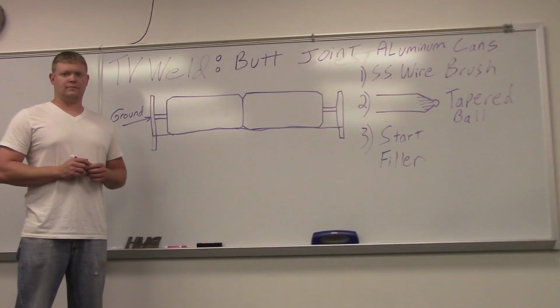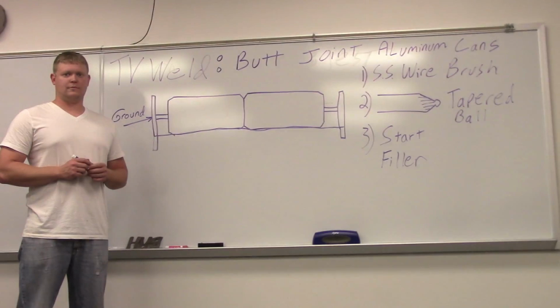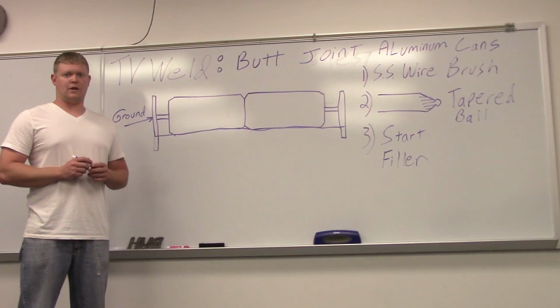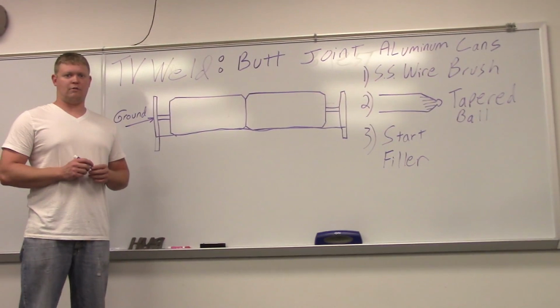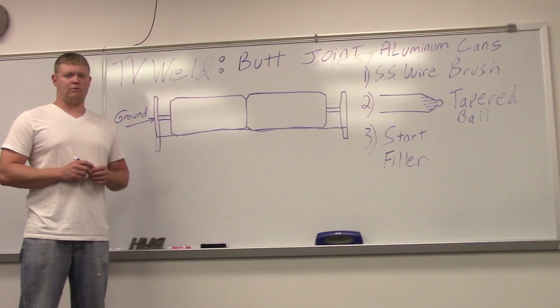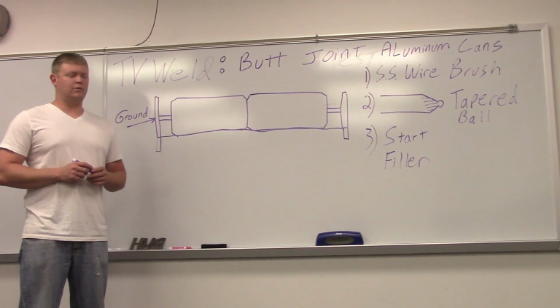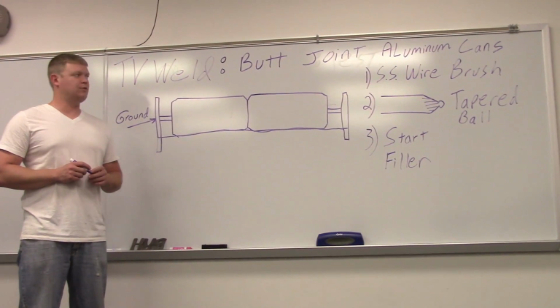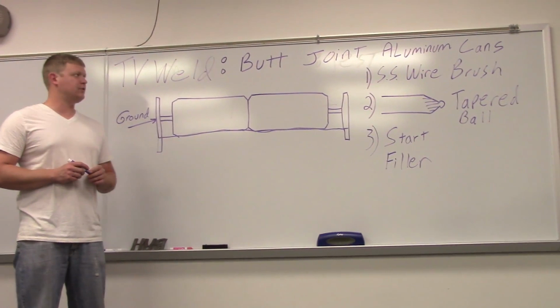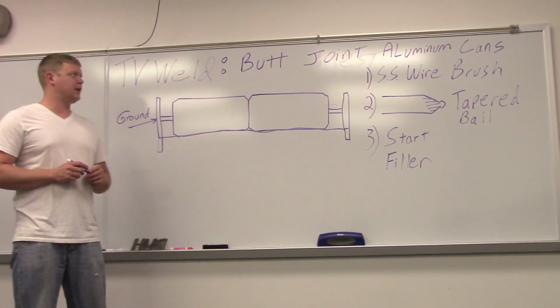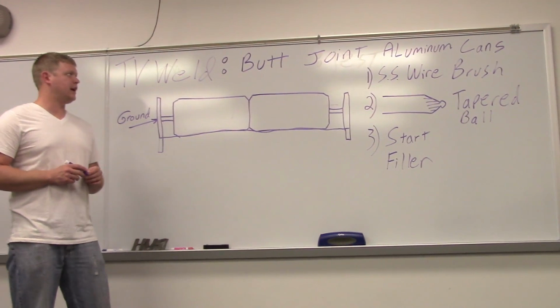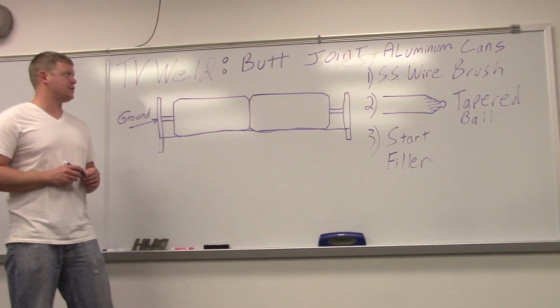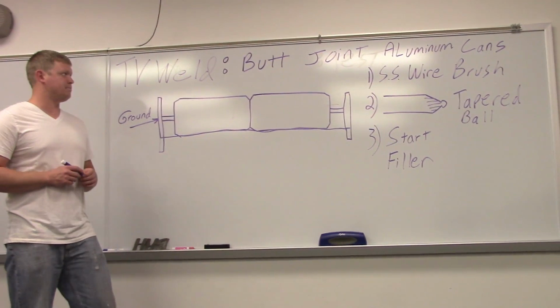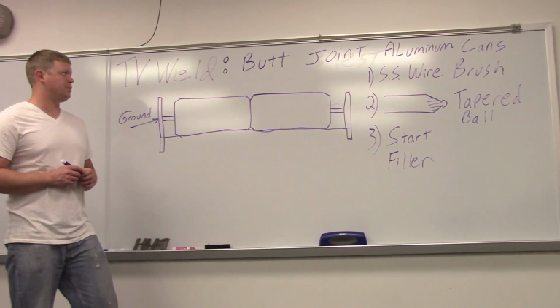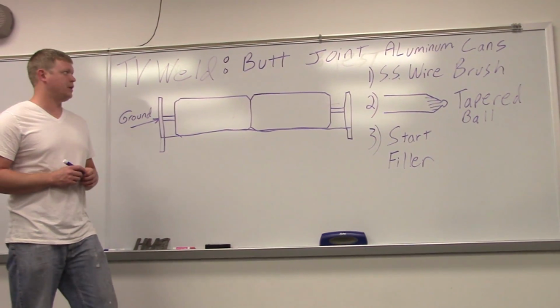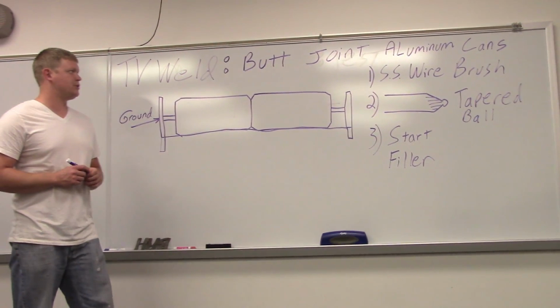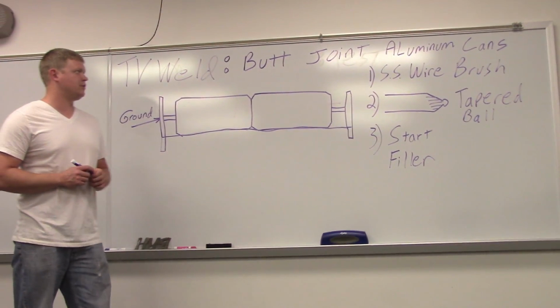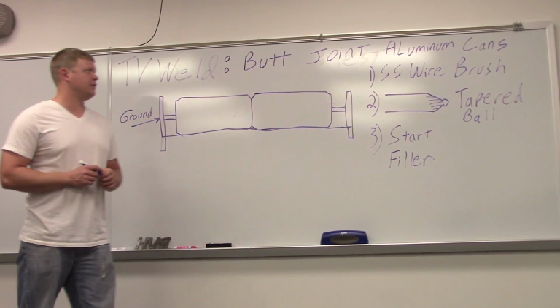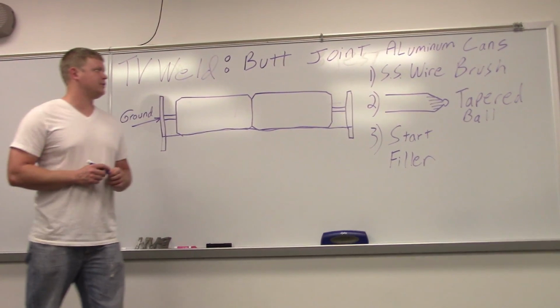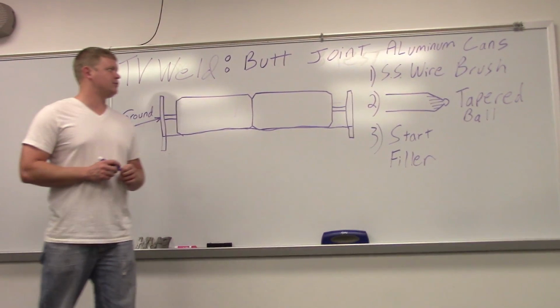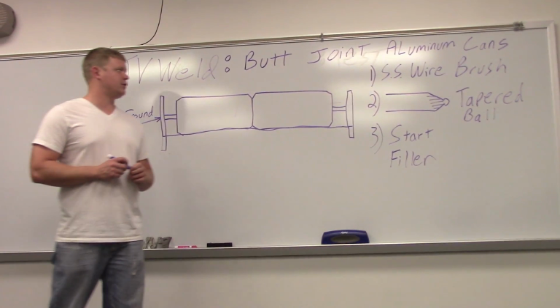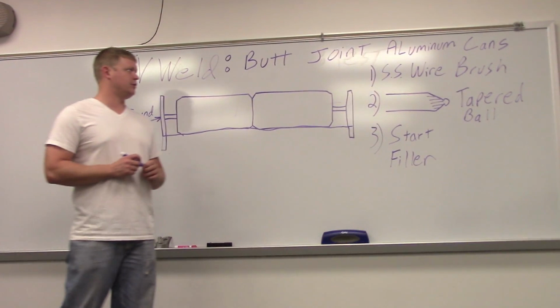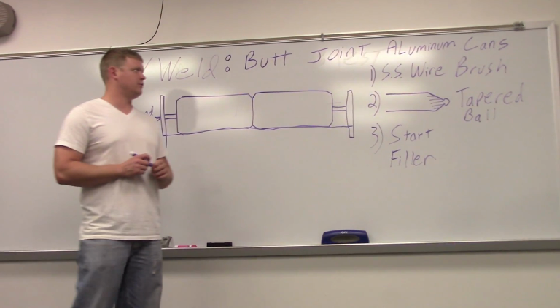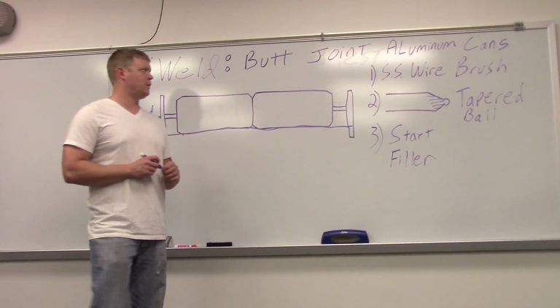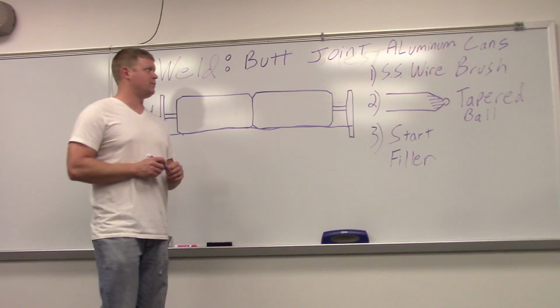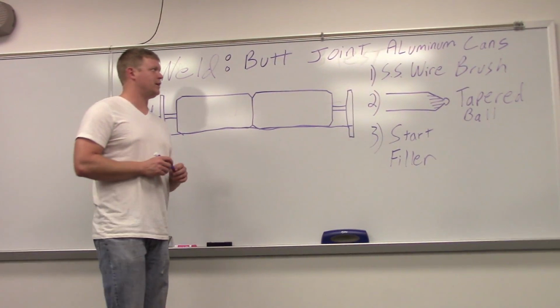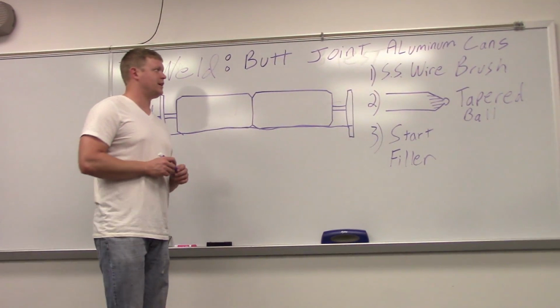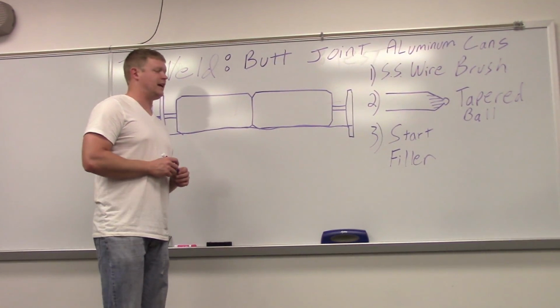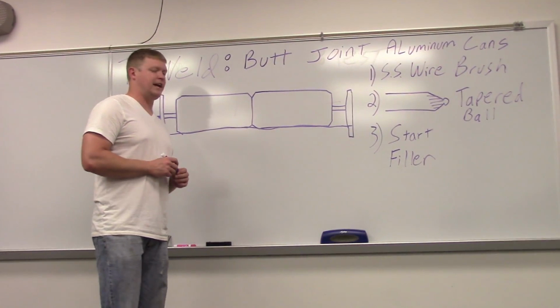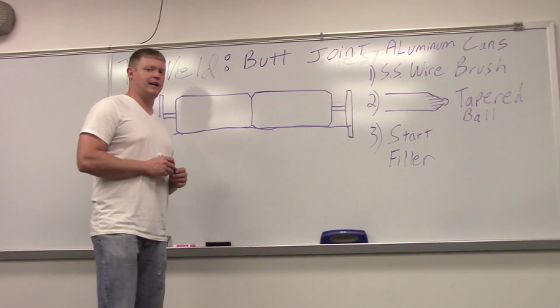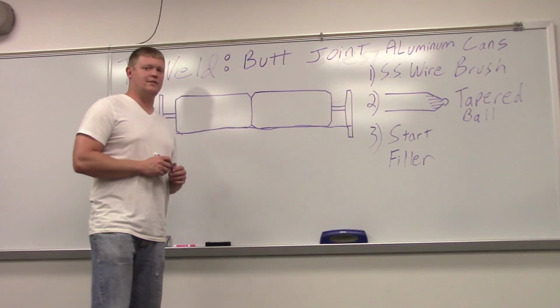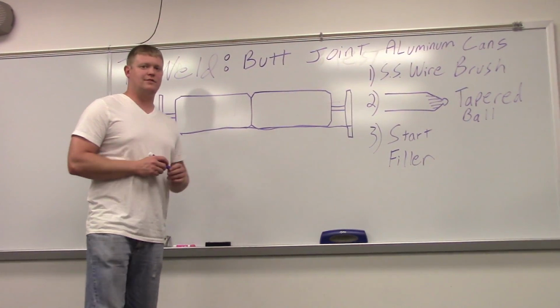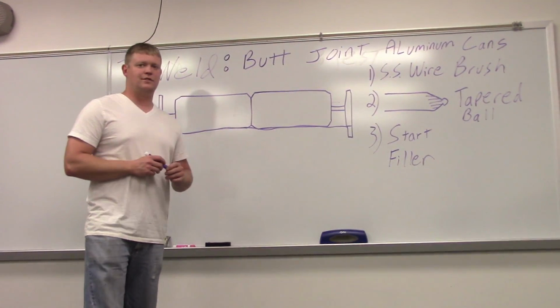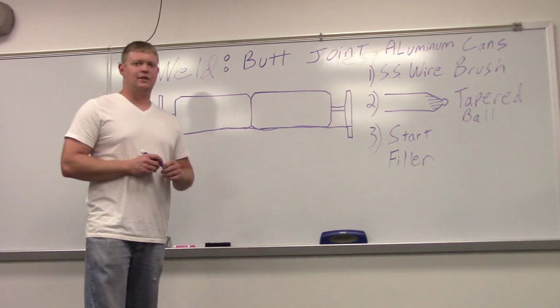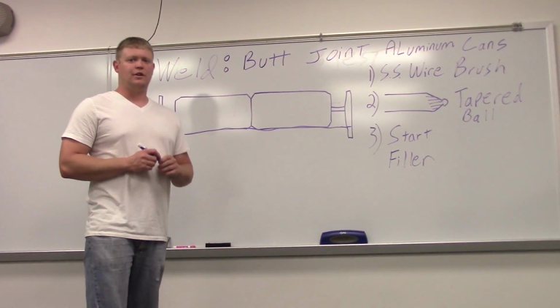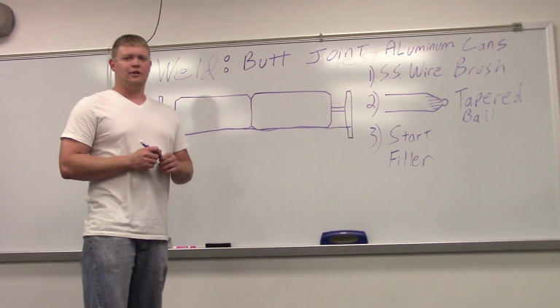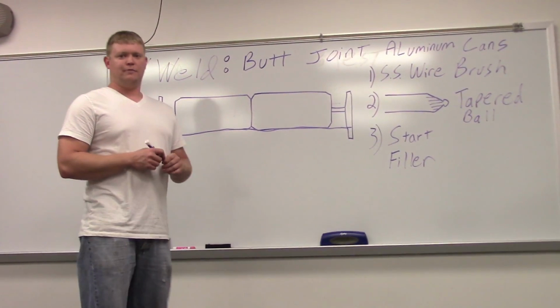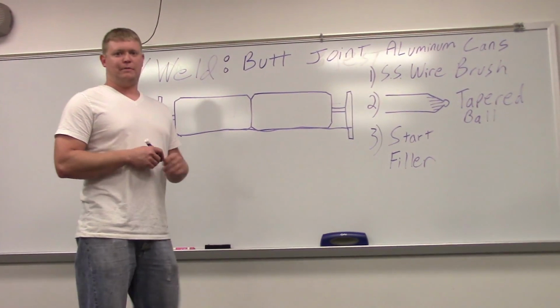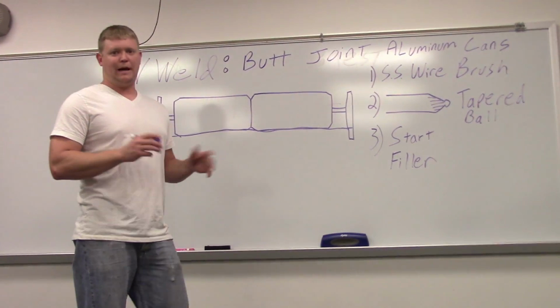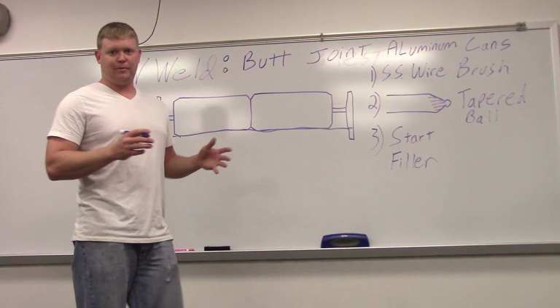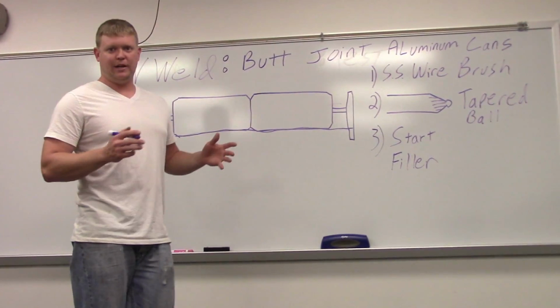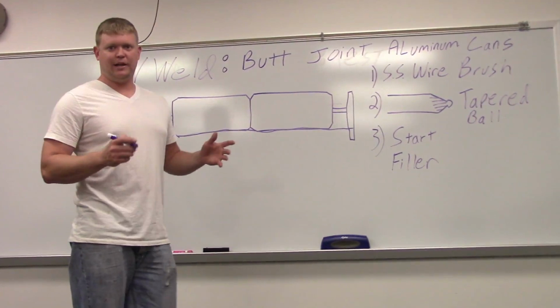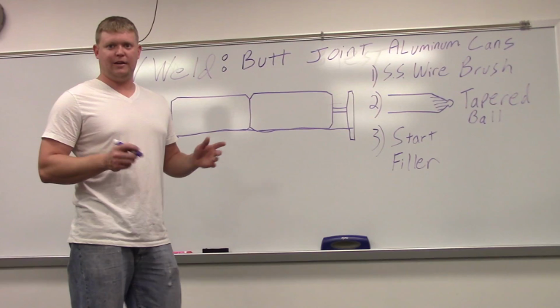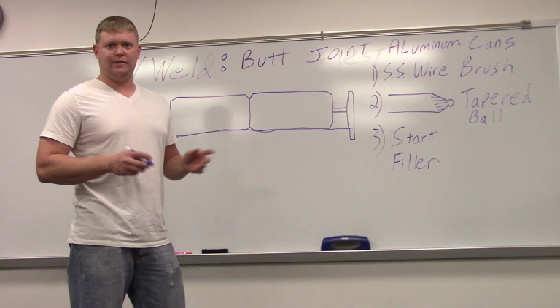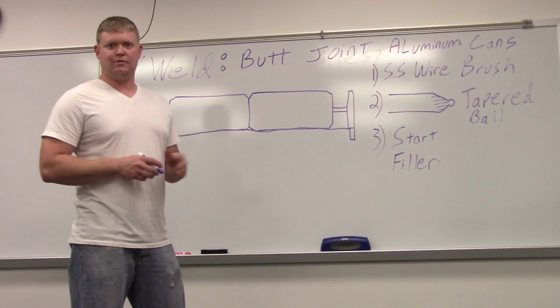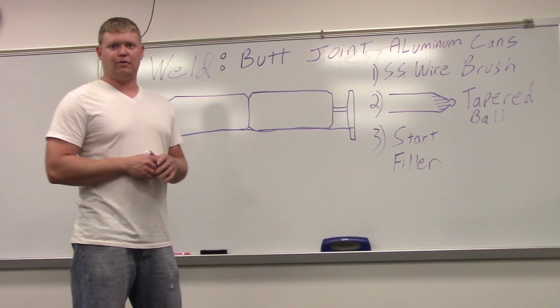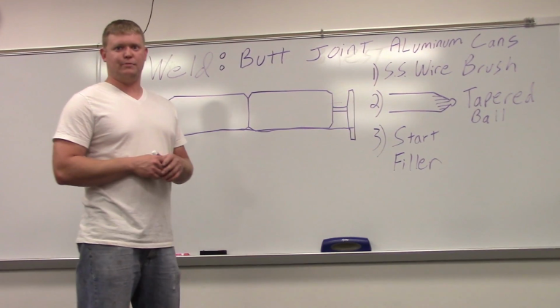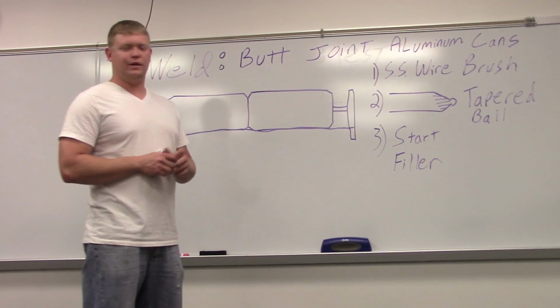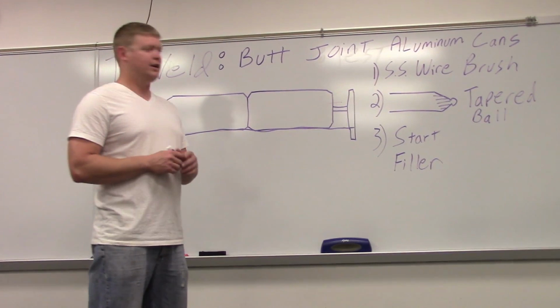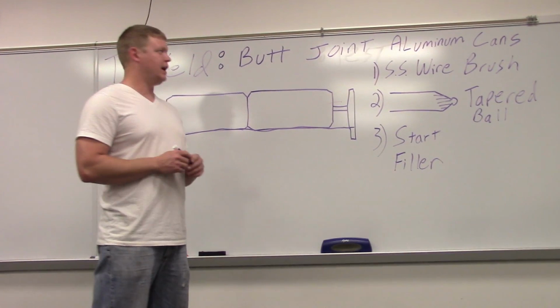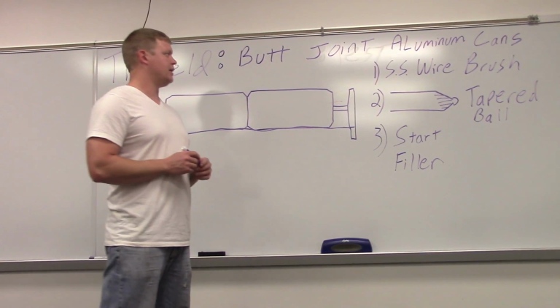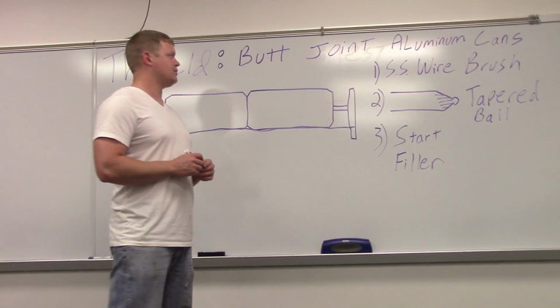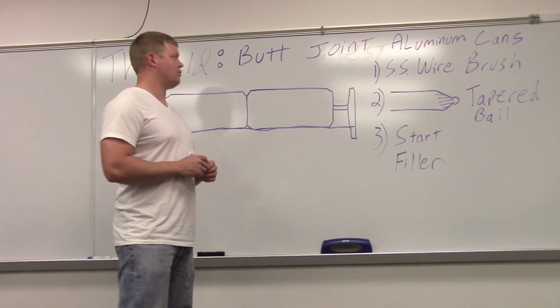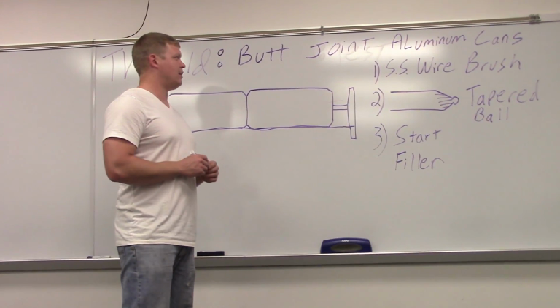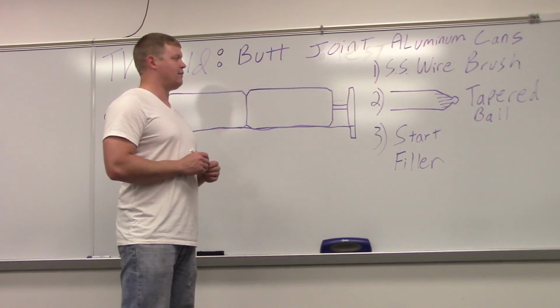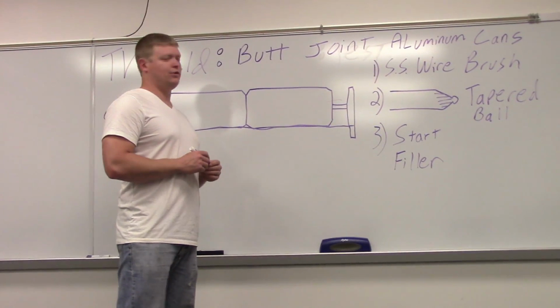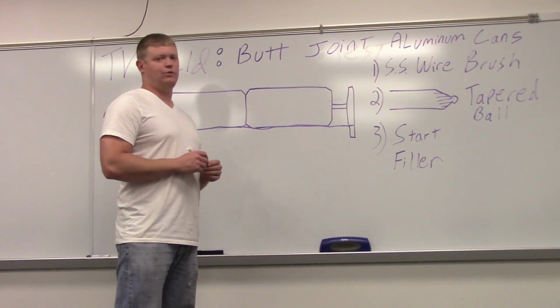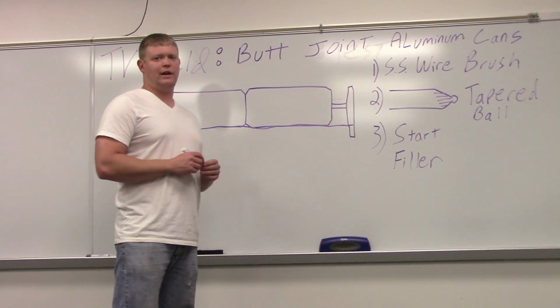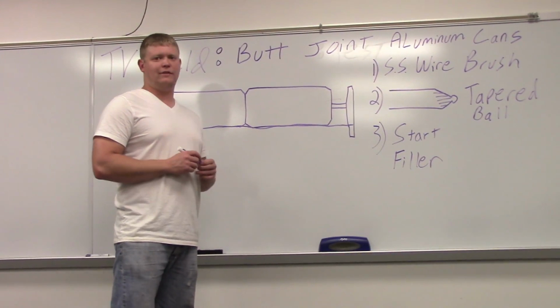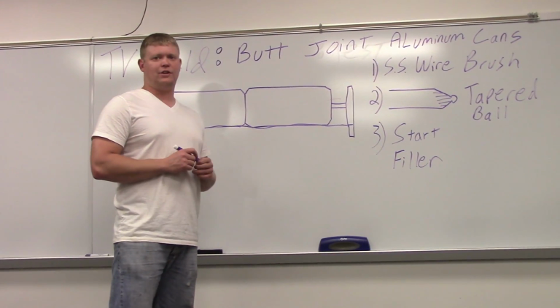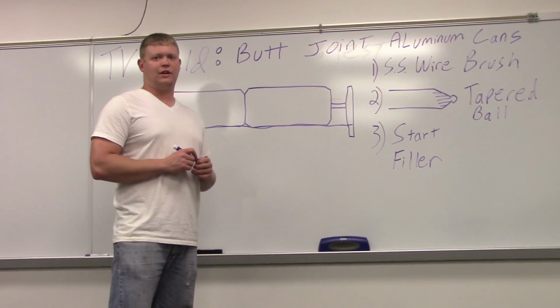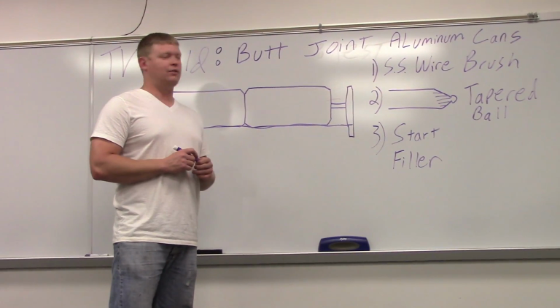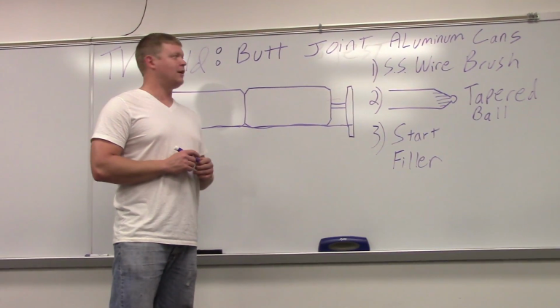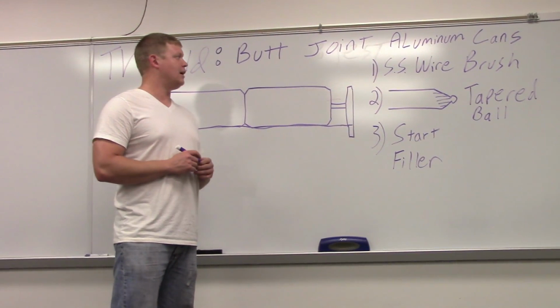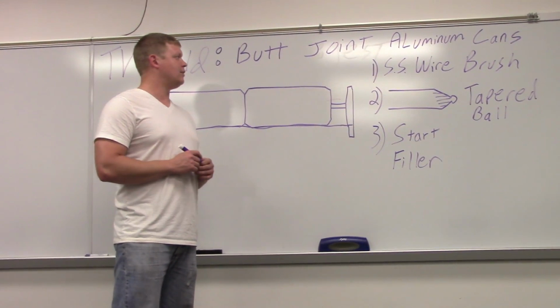What we're doing today is a butt joint with aluminum cans — pop cans, beer cans, or whatever you have kicking around.